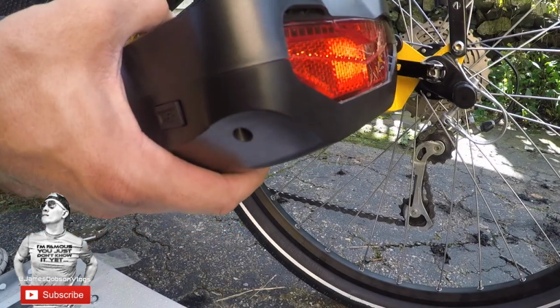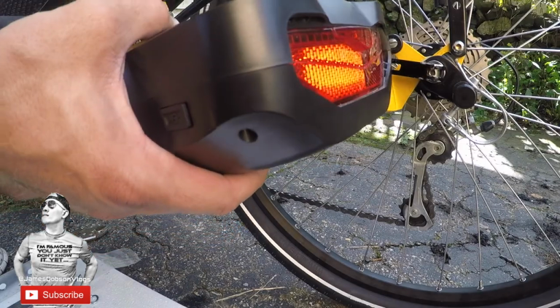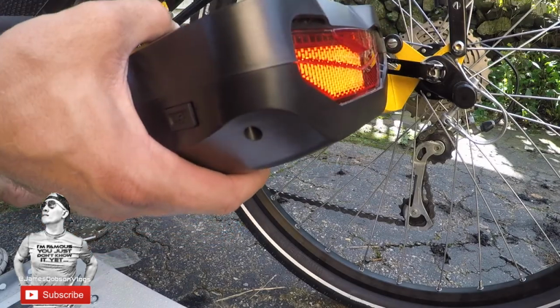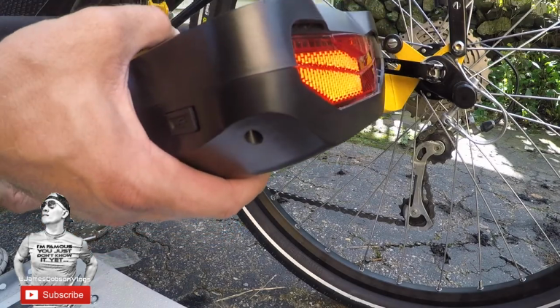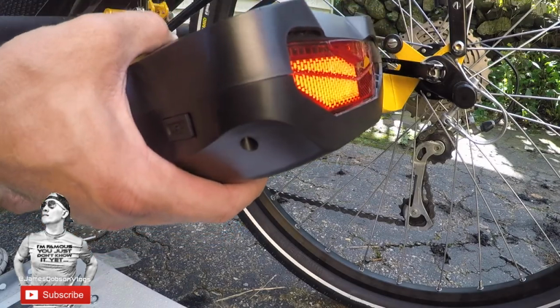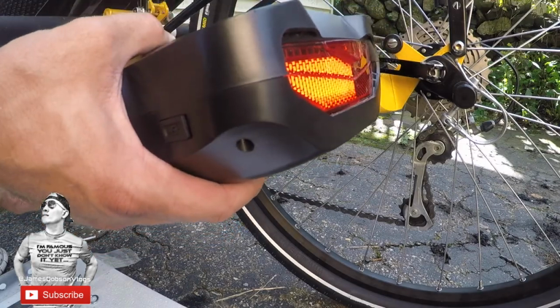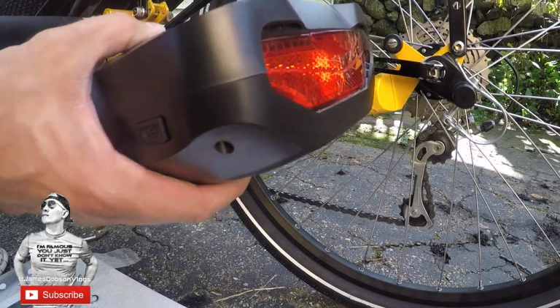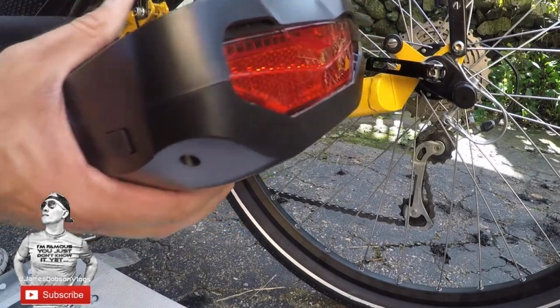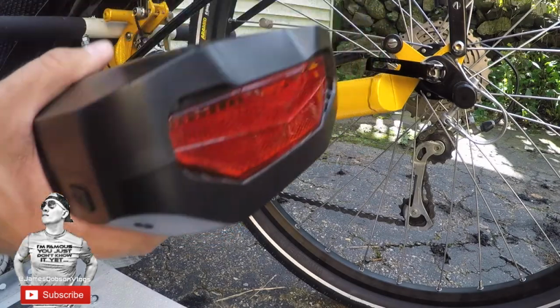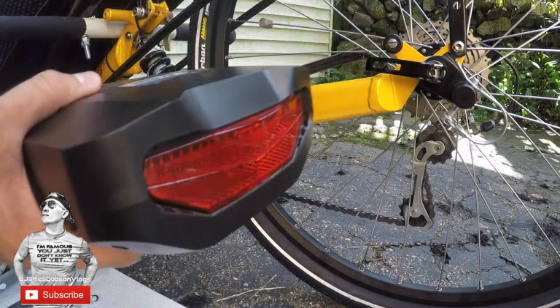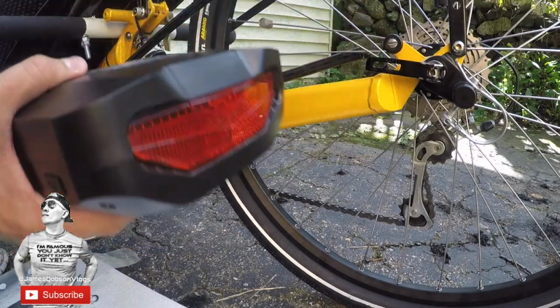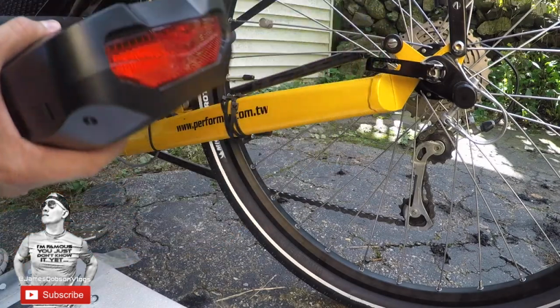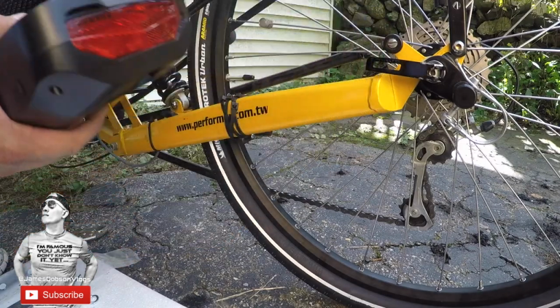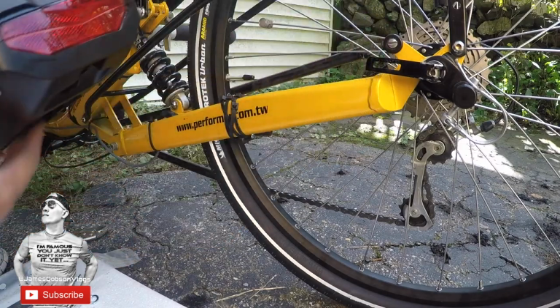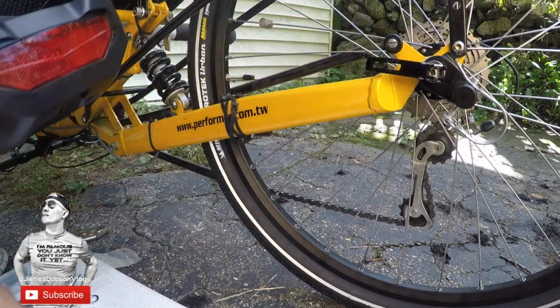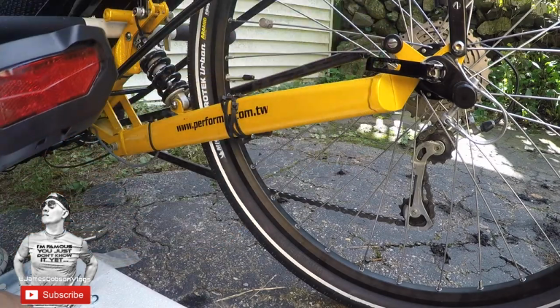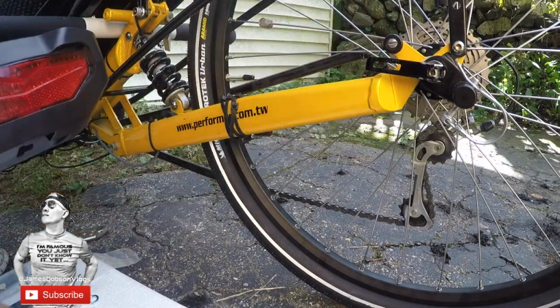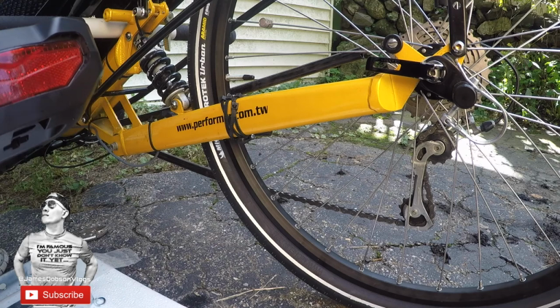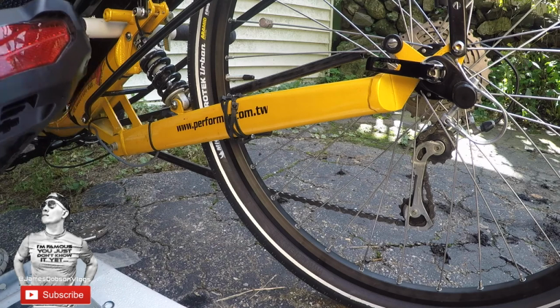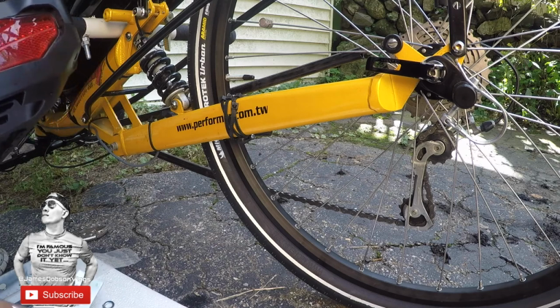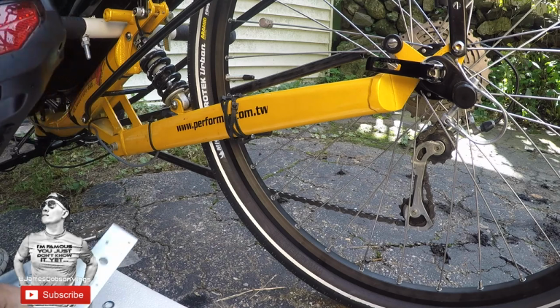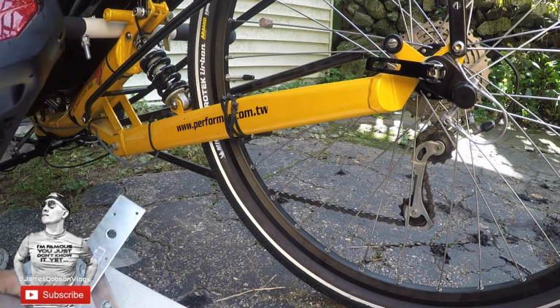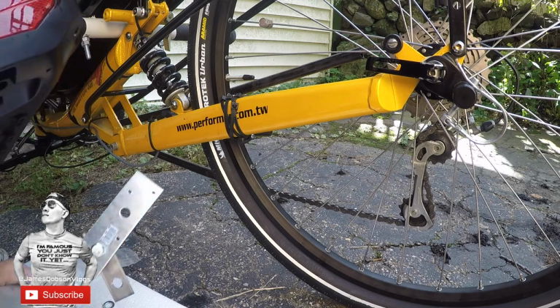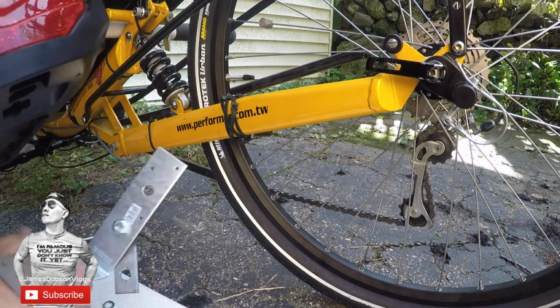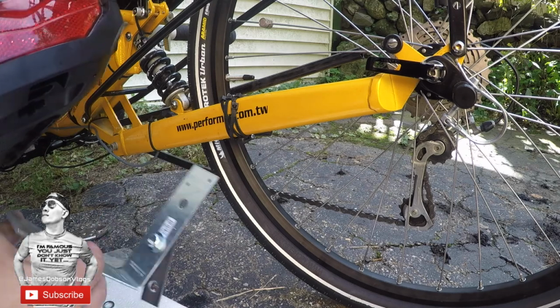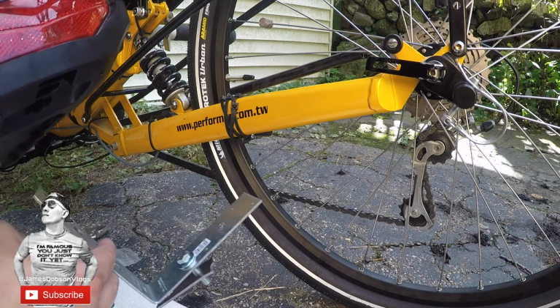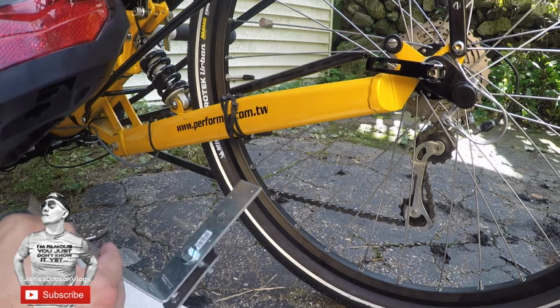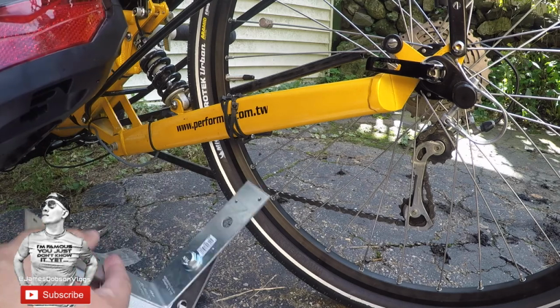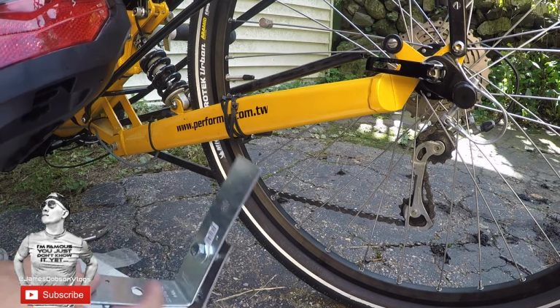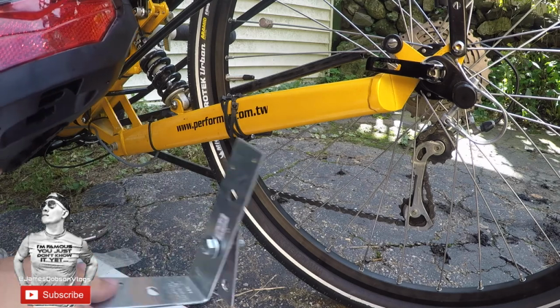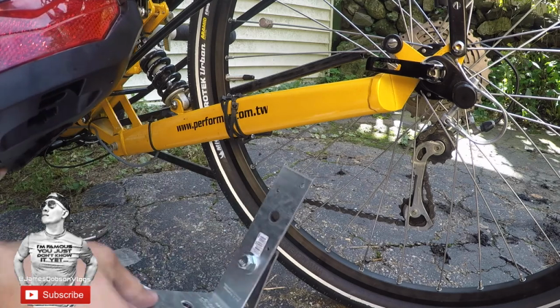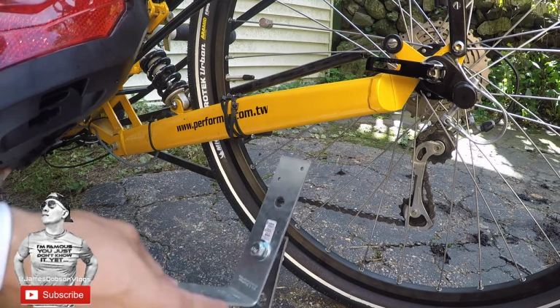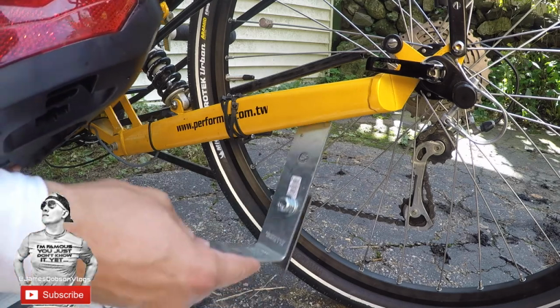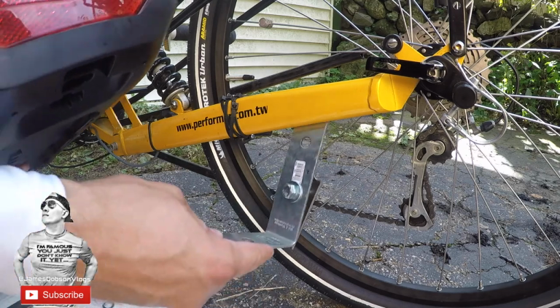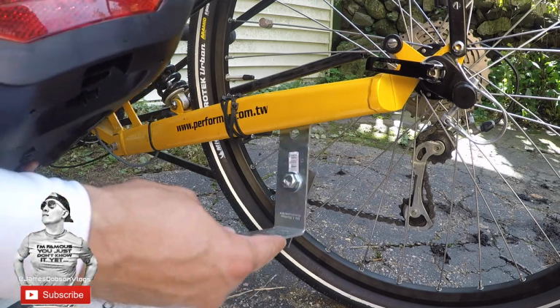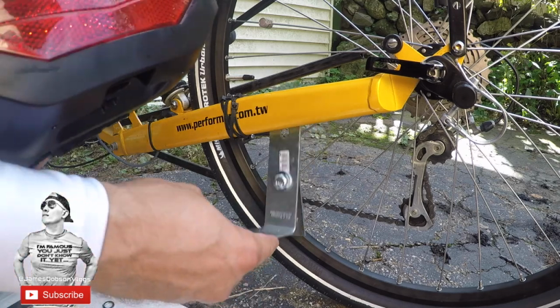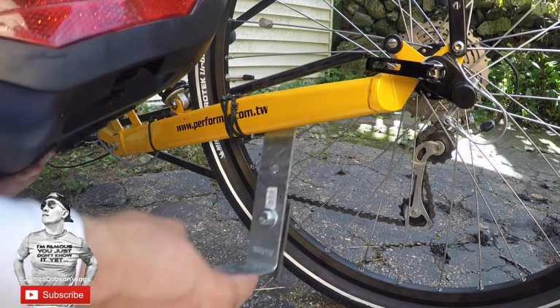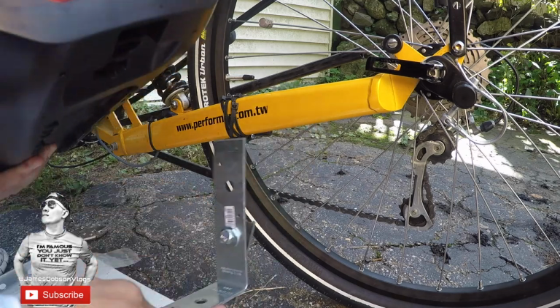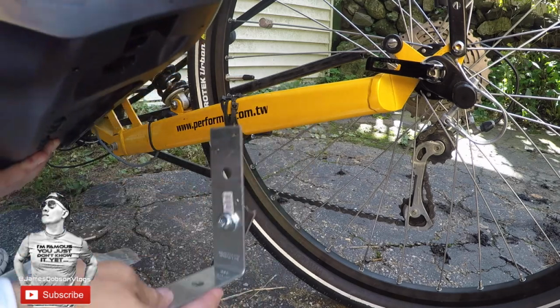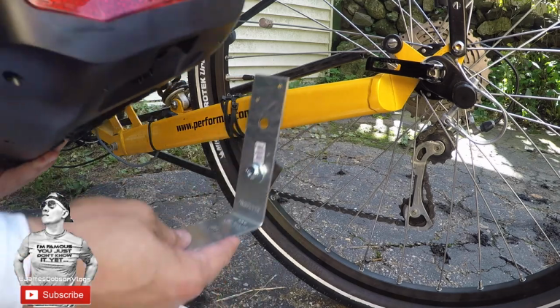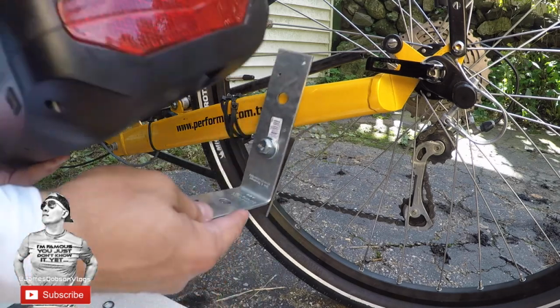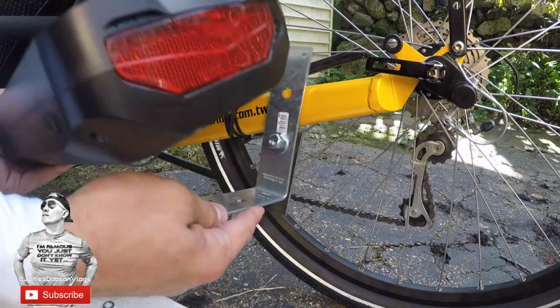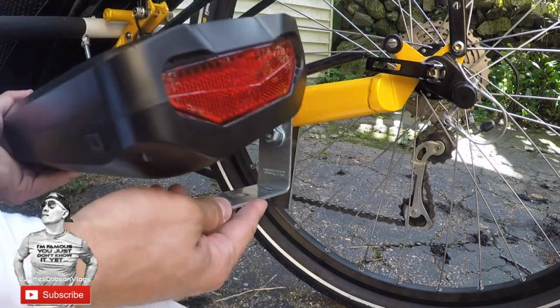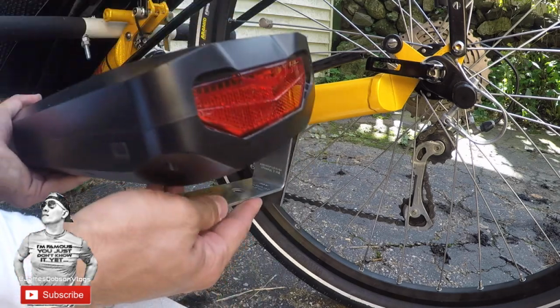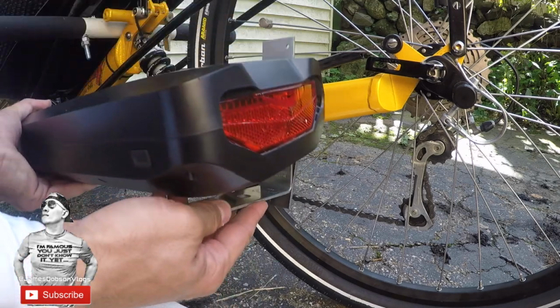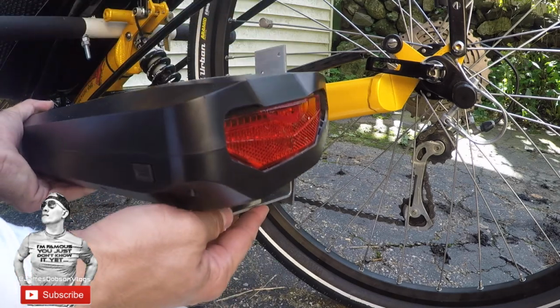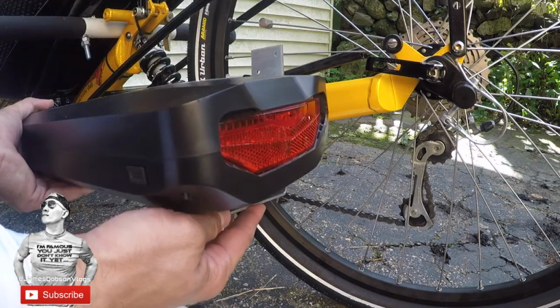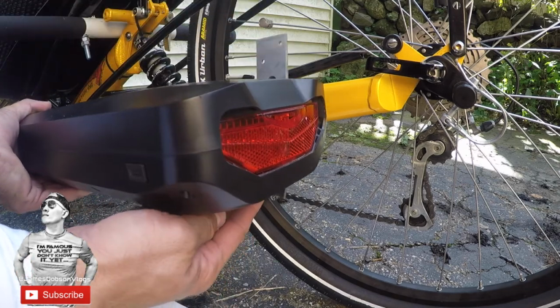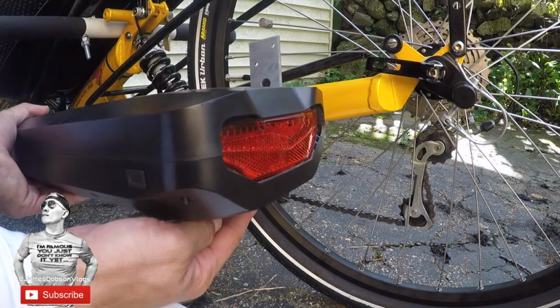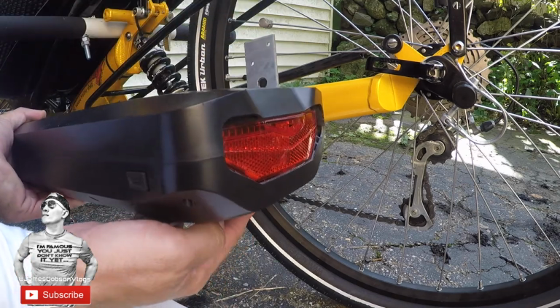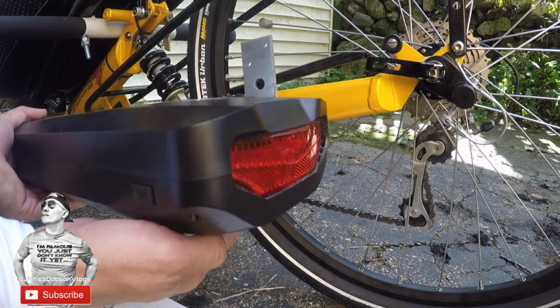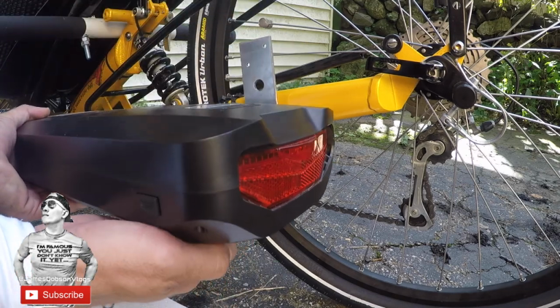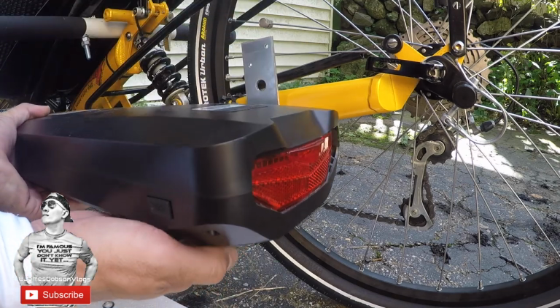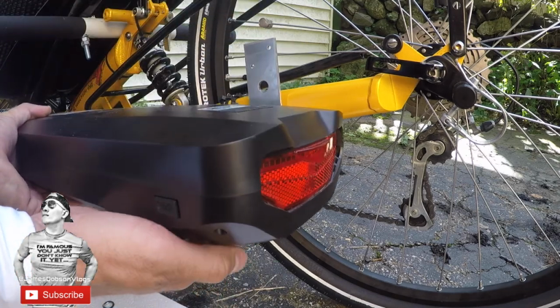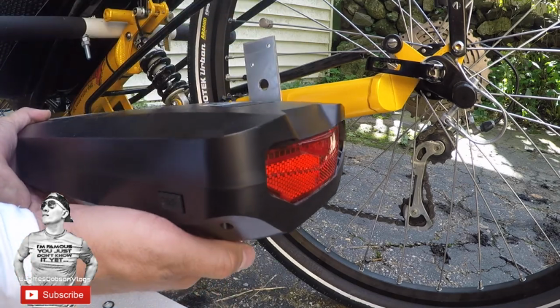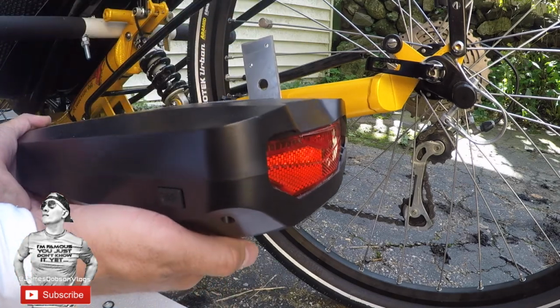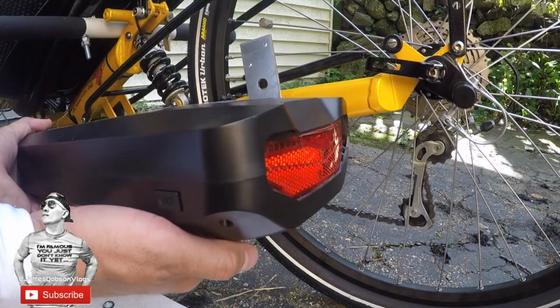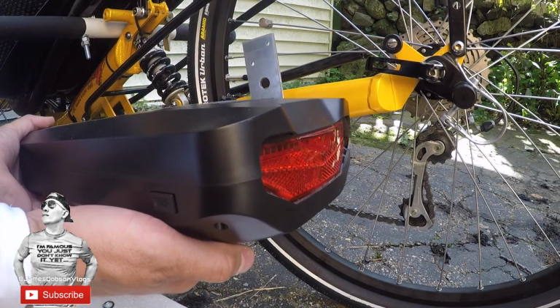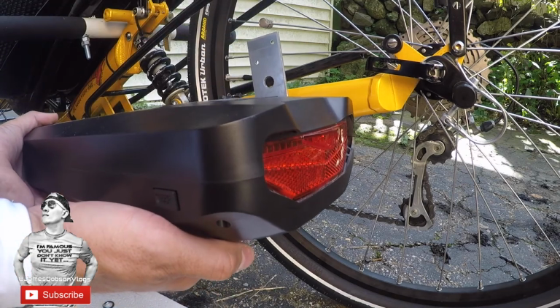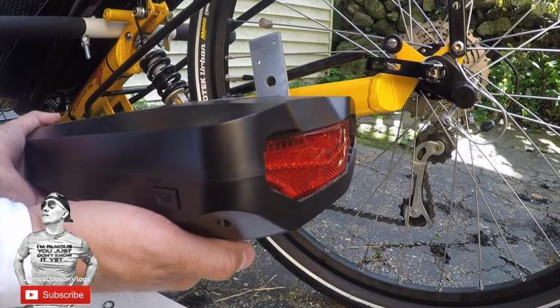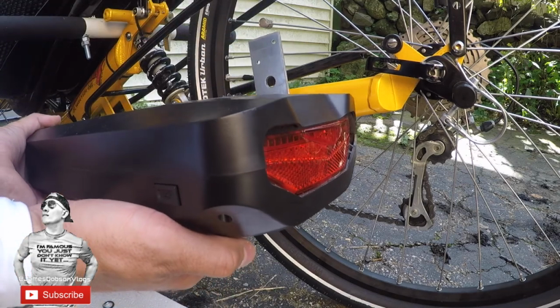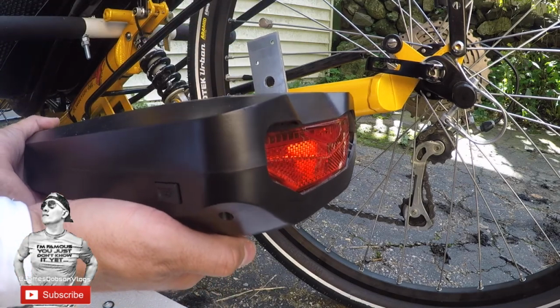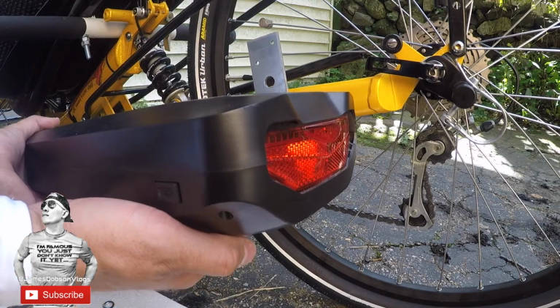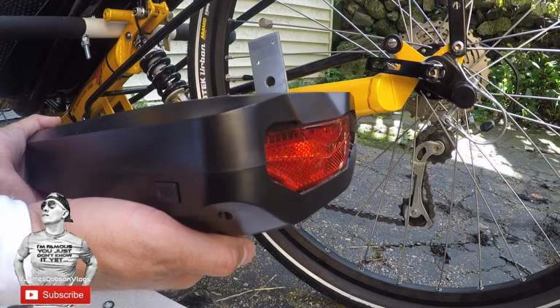It's going to mount right here and it's going to sit underneath it just like this. It's going to hold on to it.